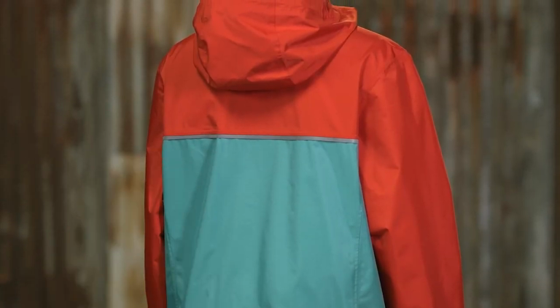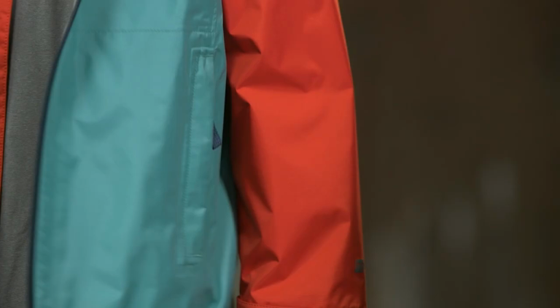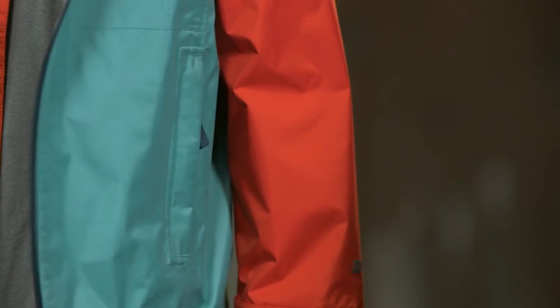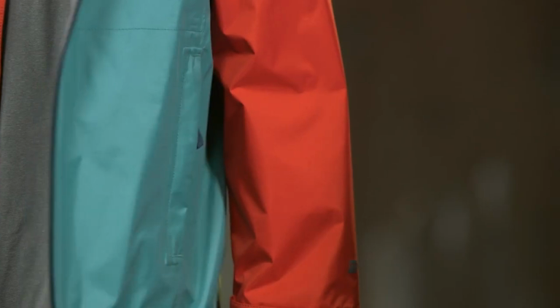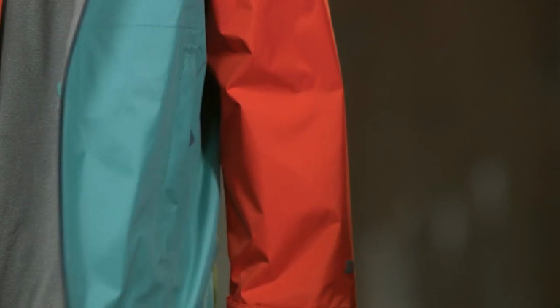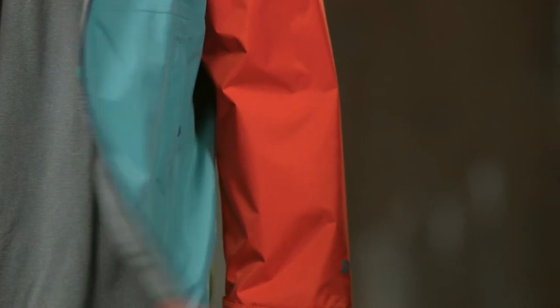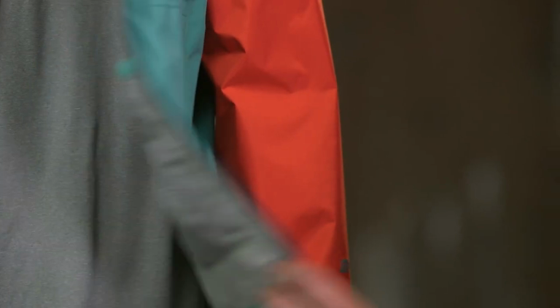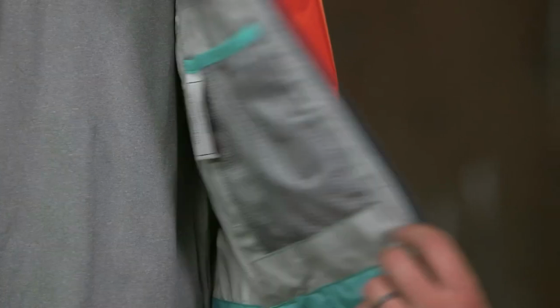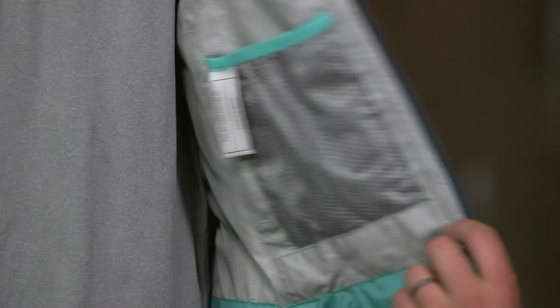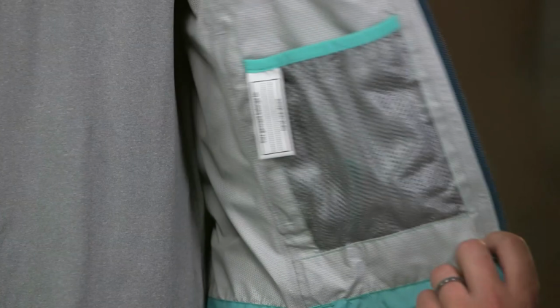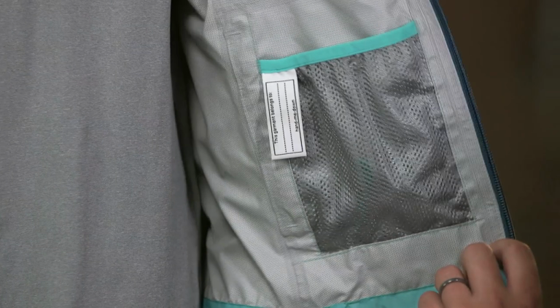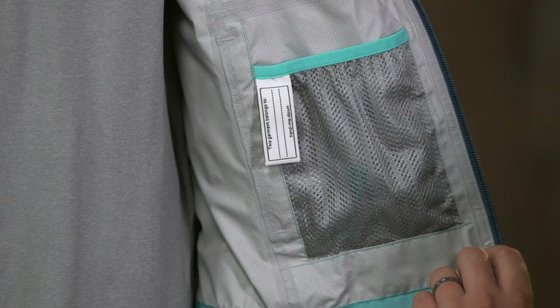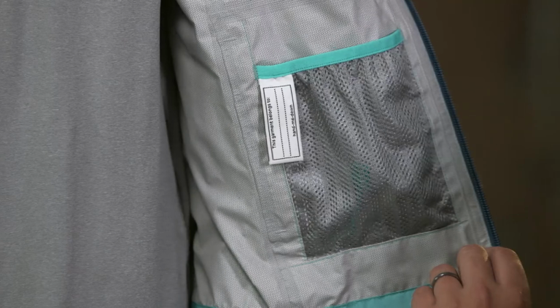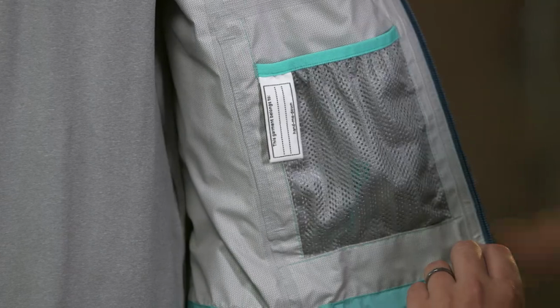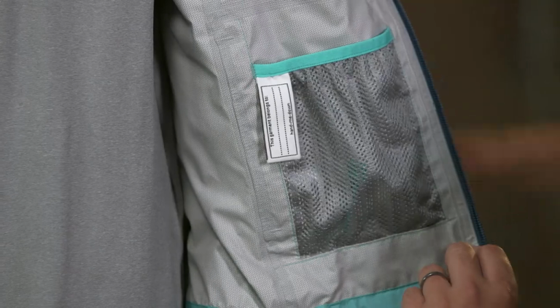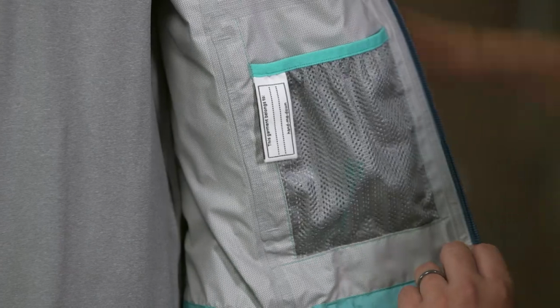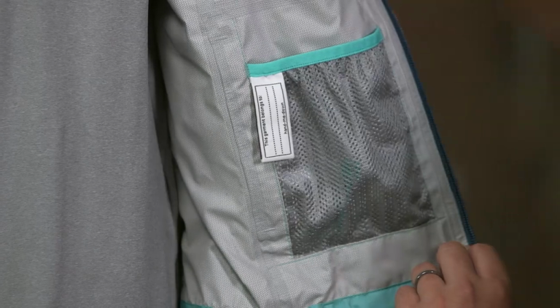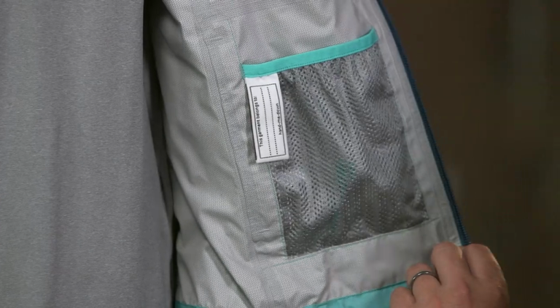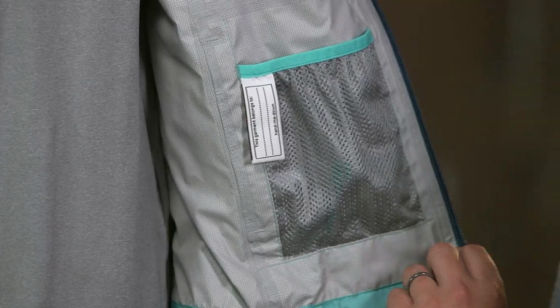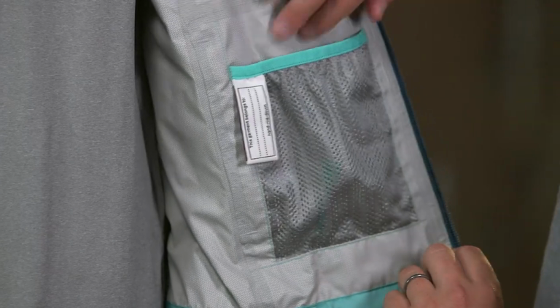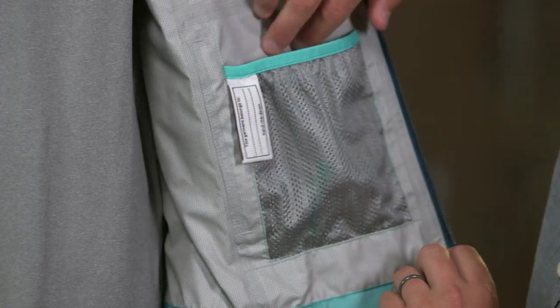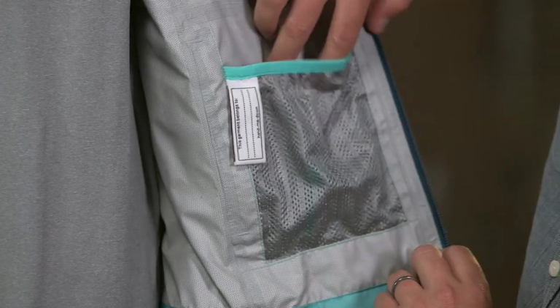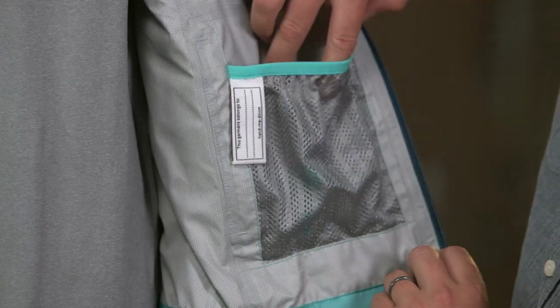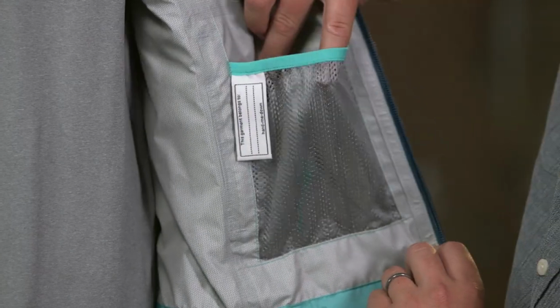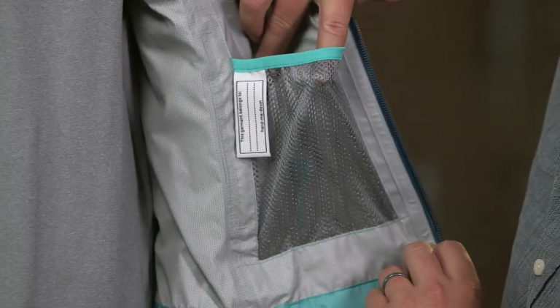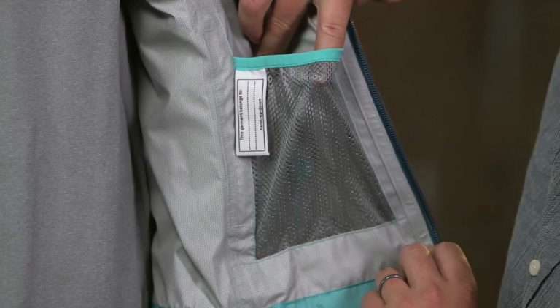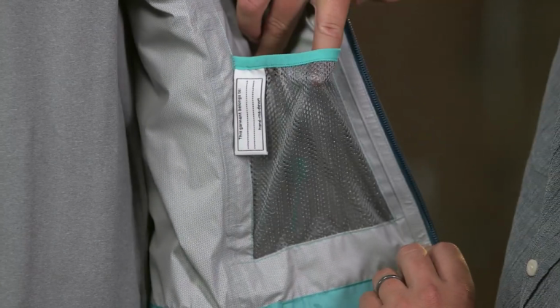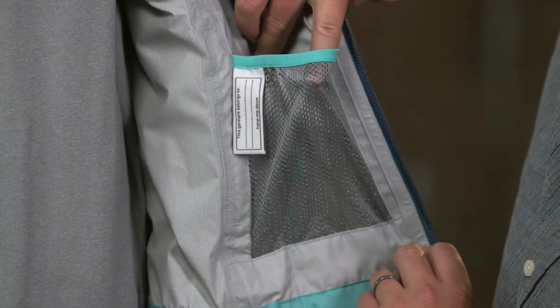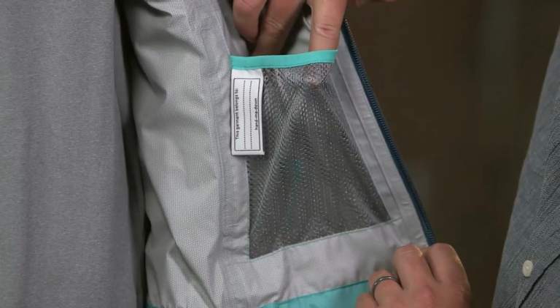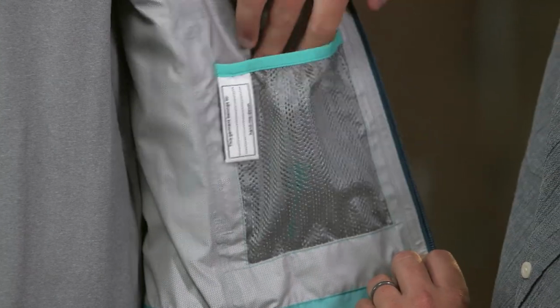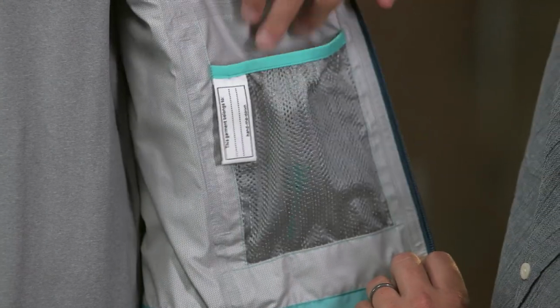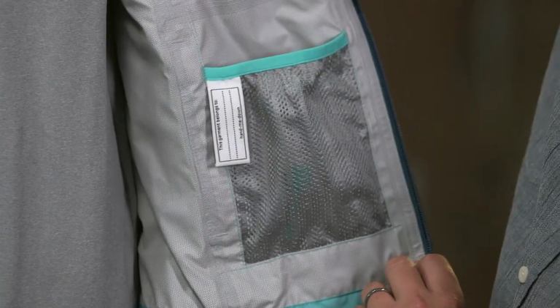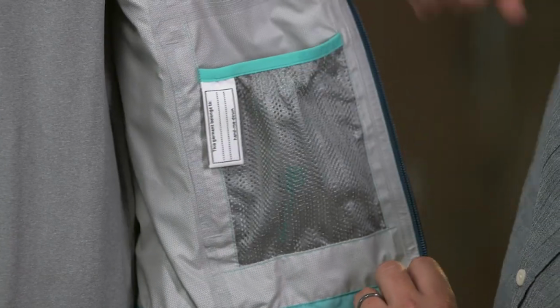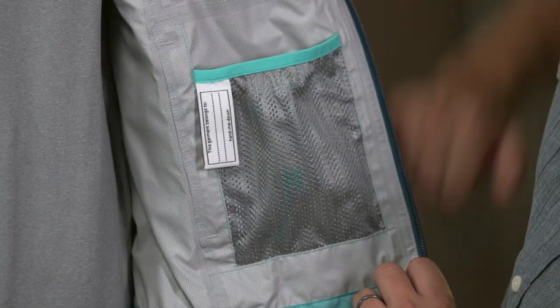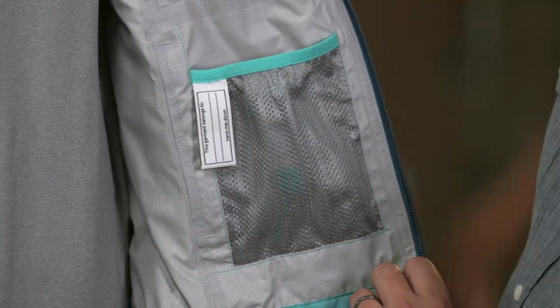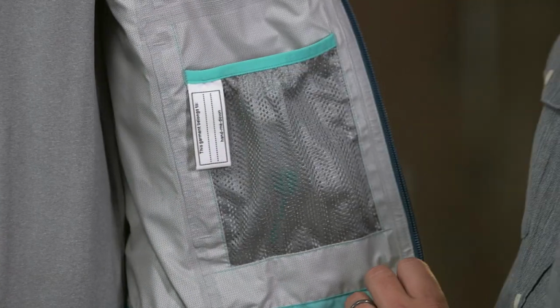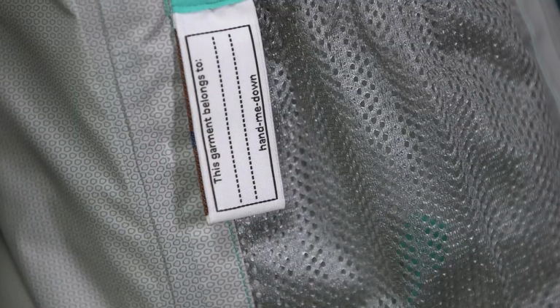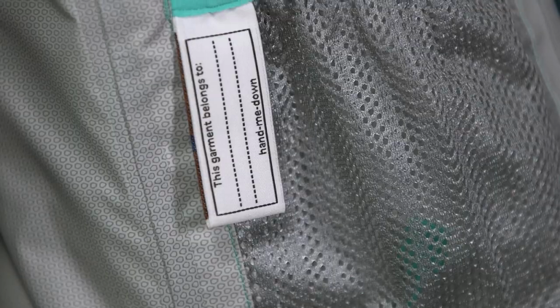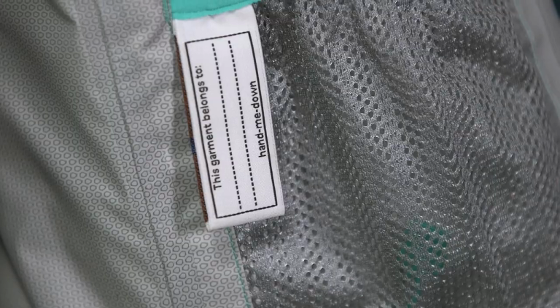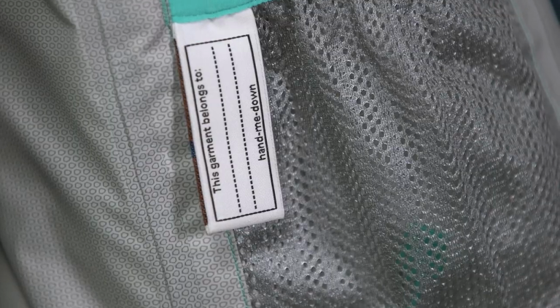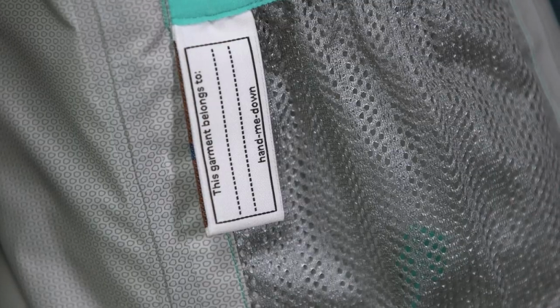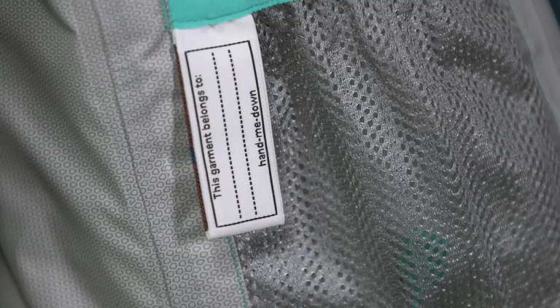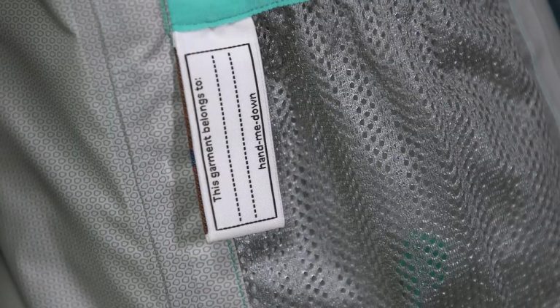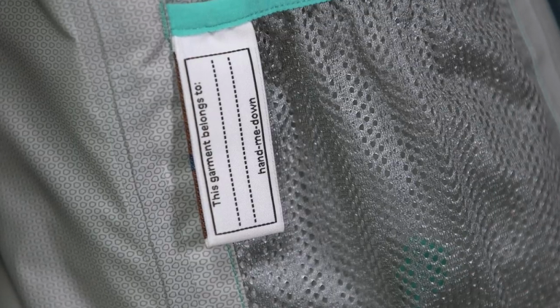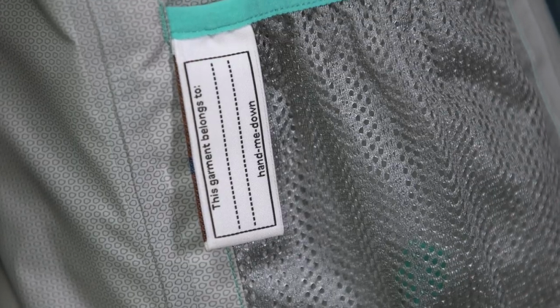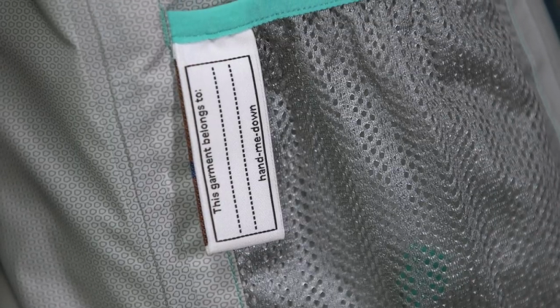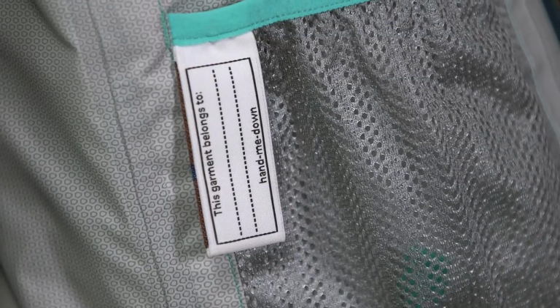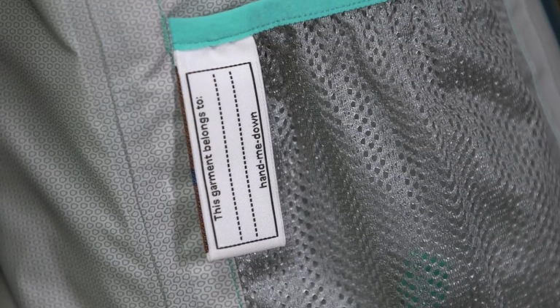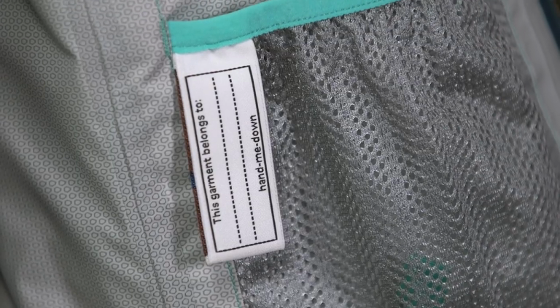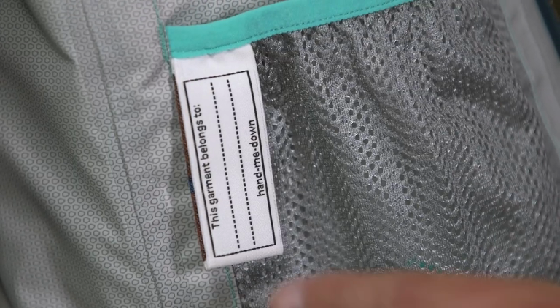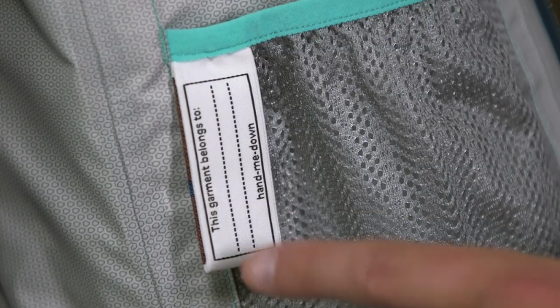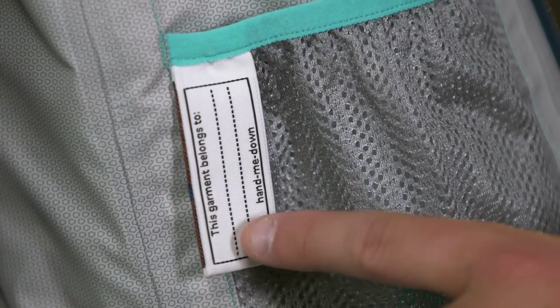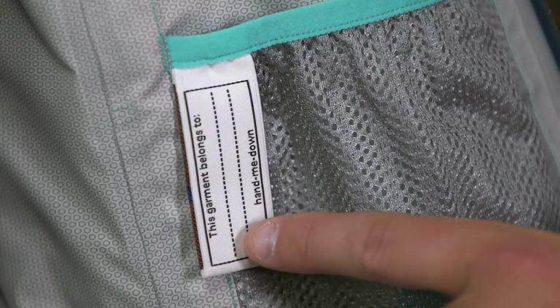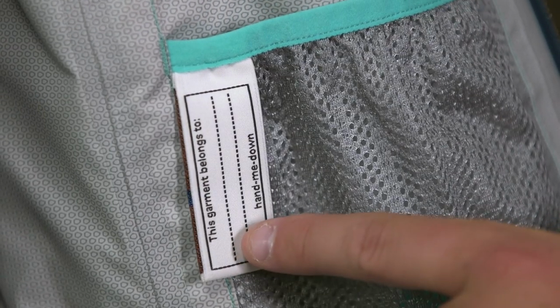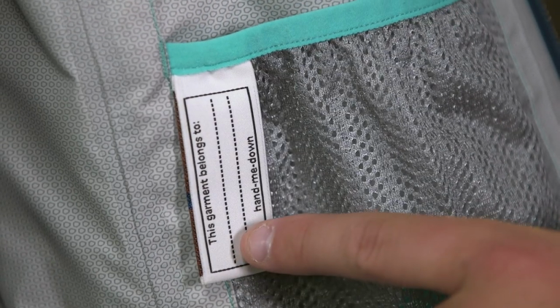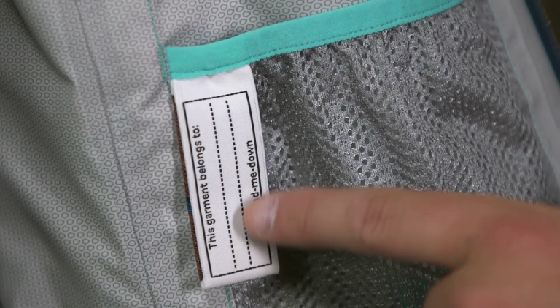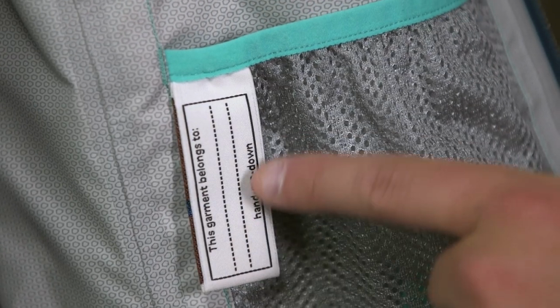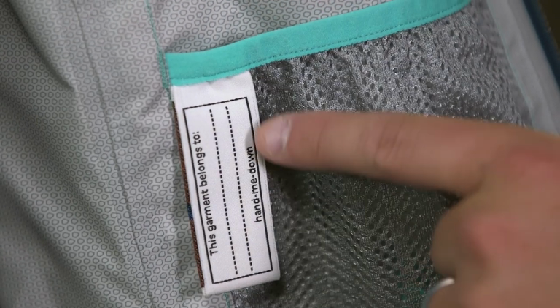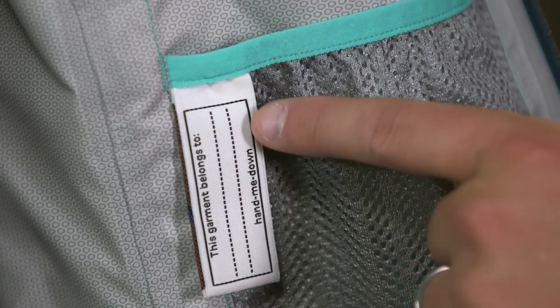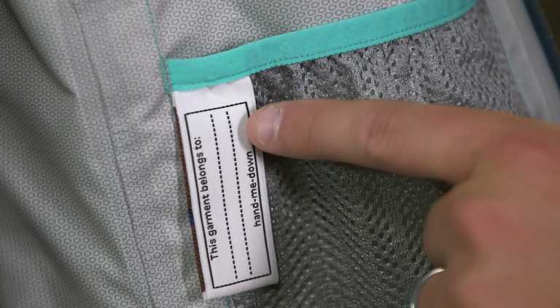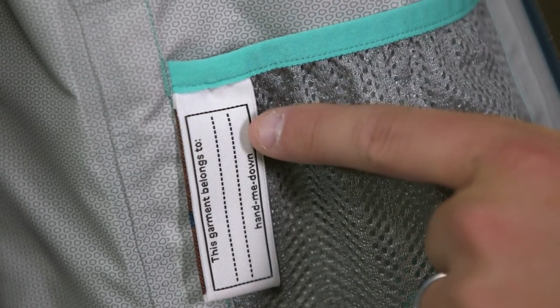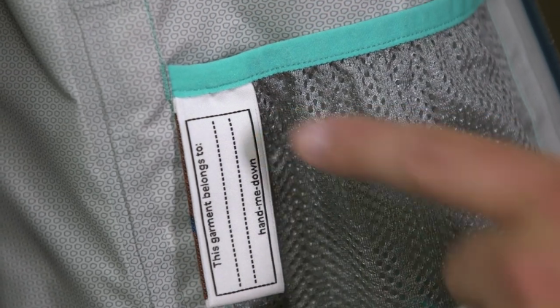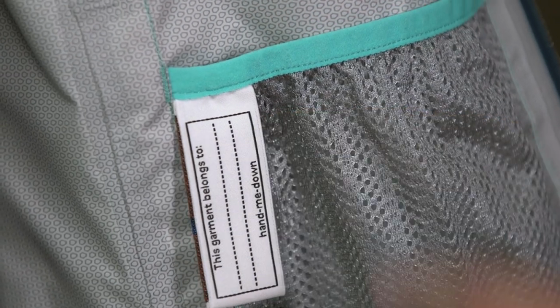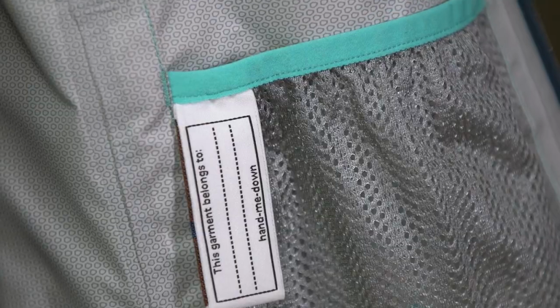An internal mesh drop-in pocket holds a beanie and gloves. Inside, there's also a hand-me-down ID label.